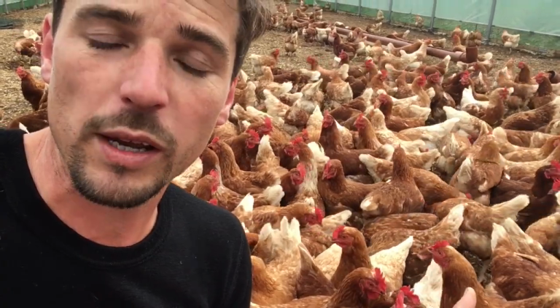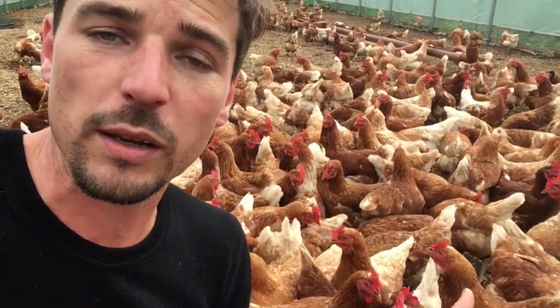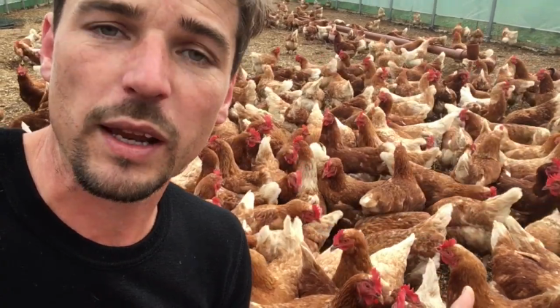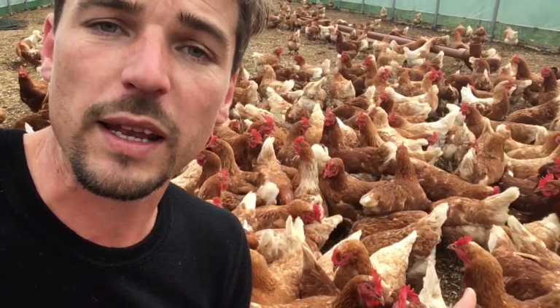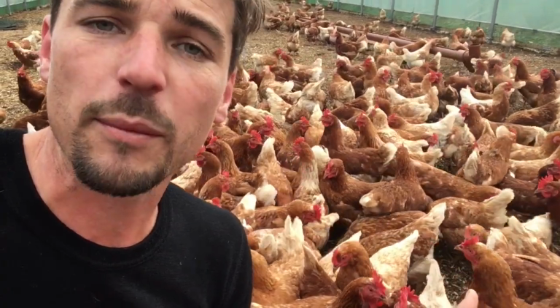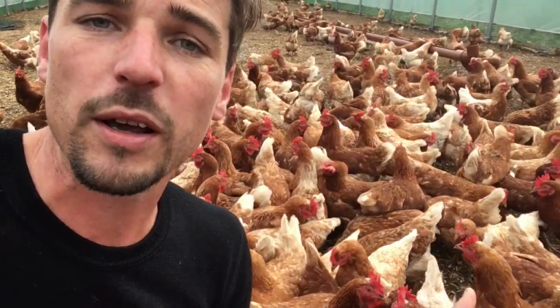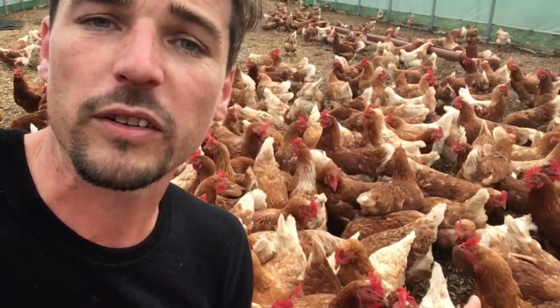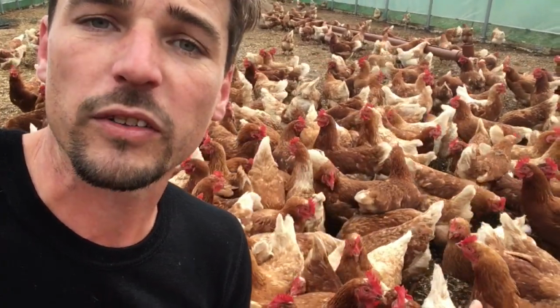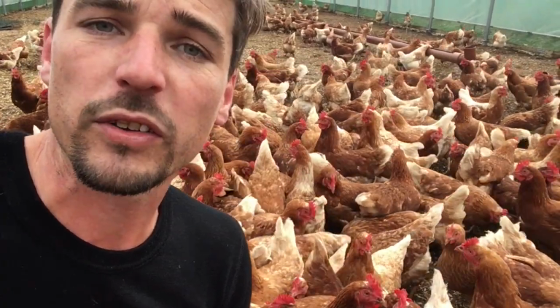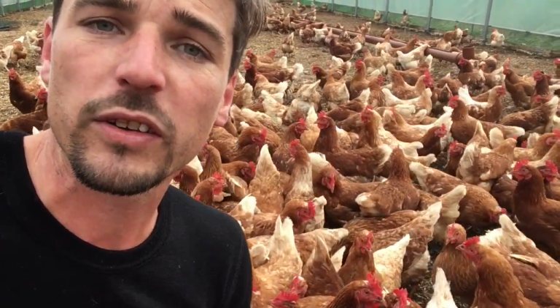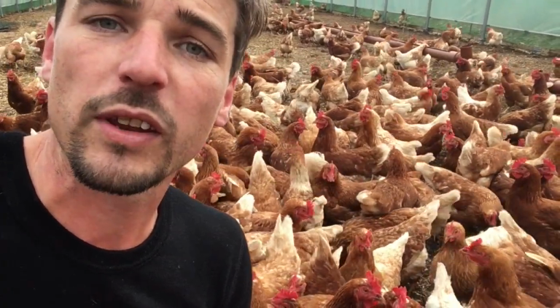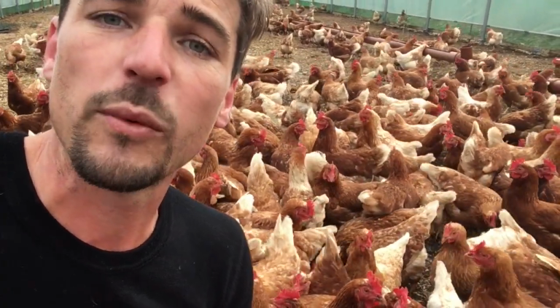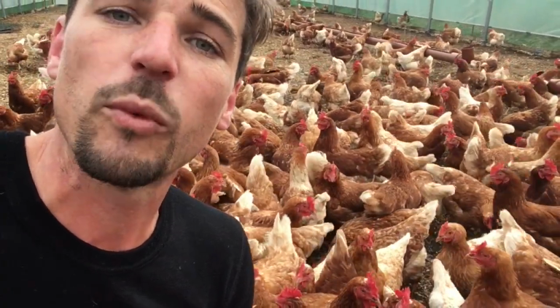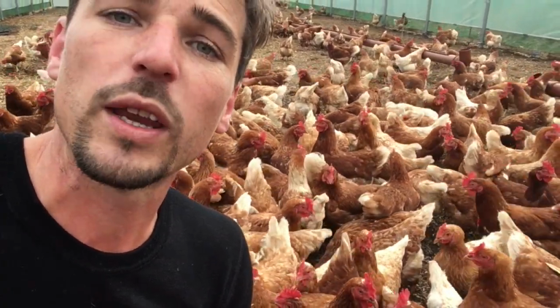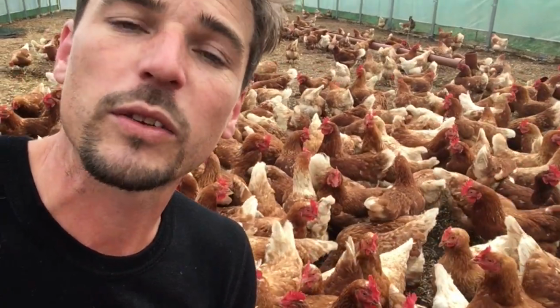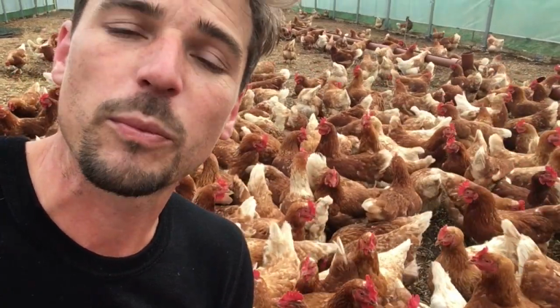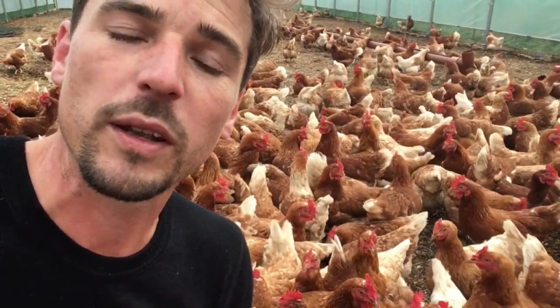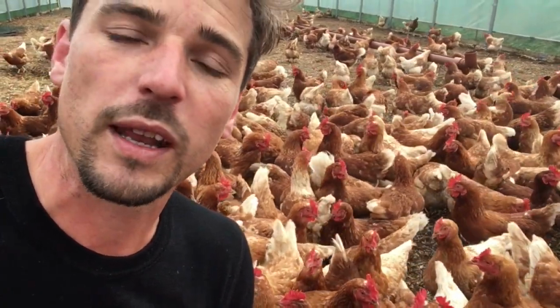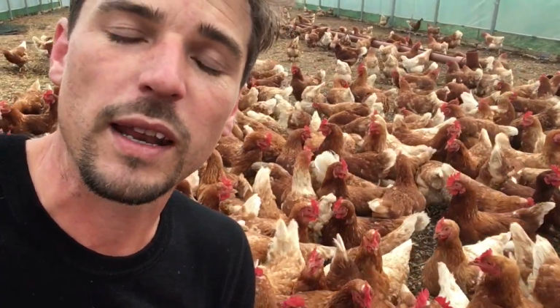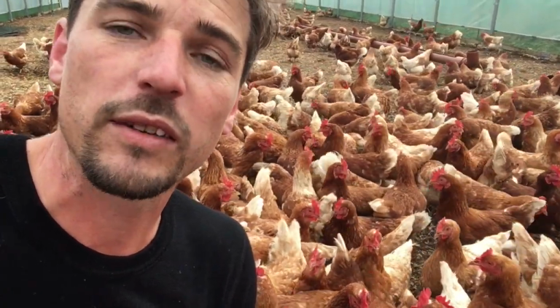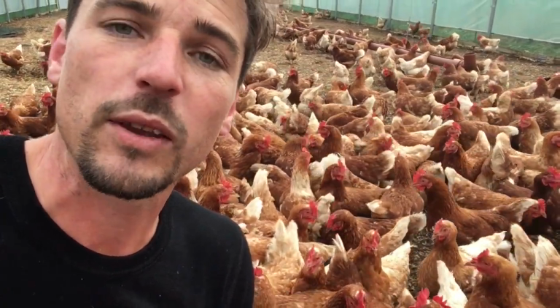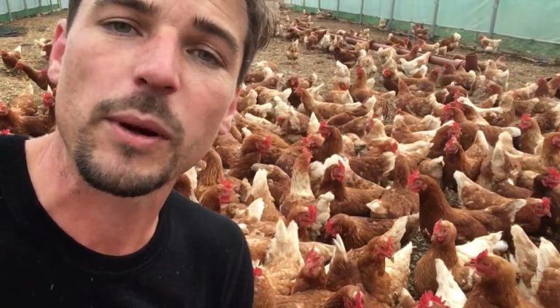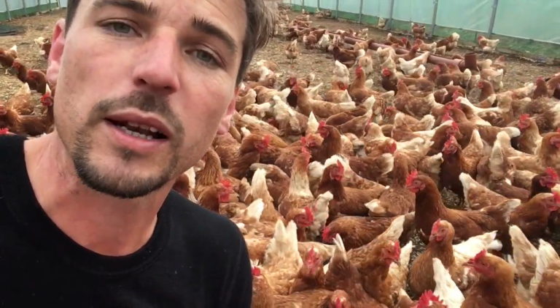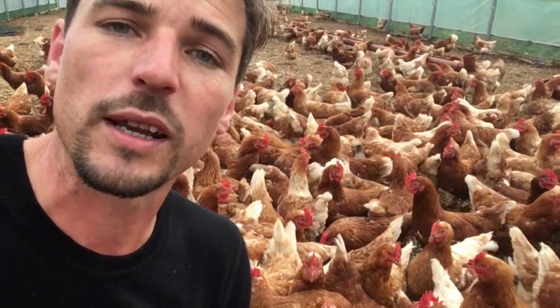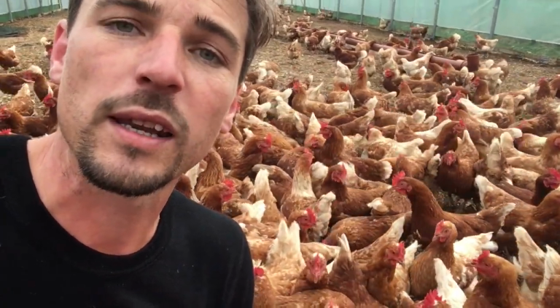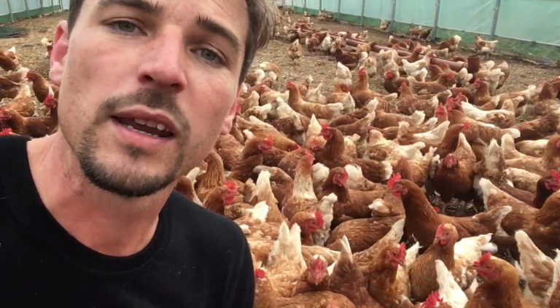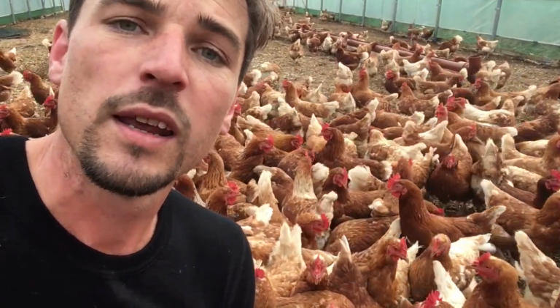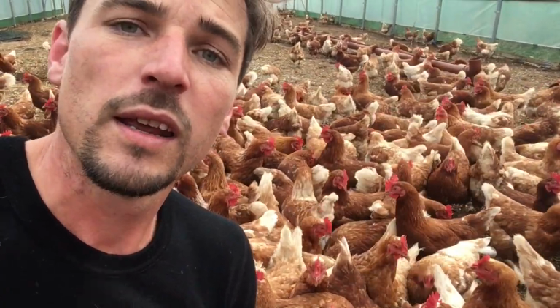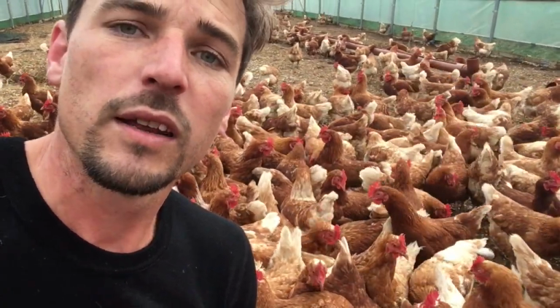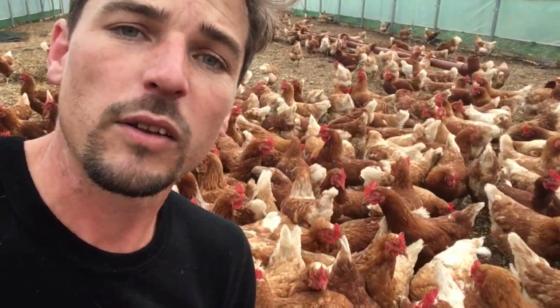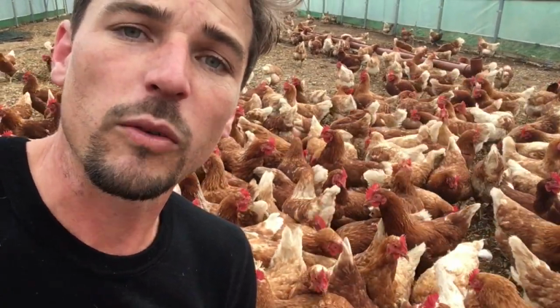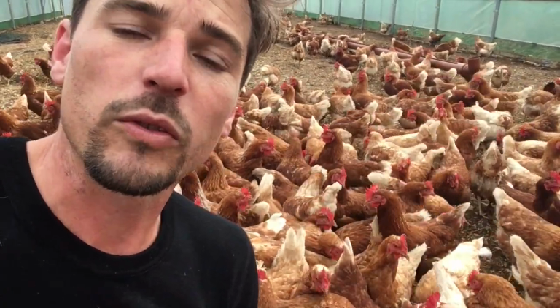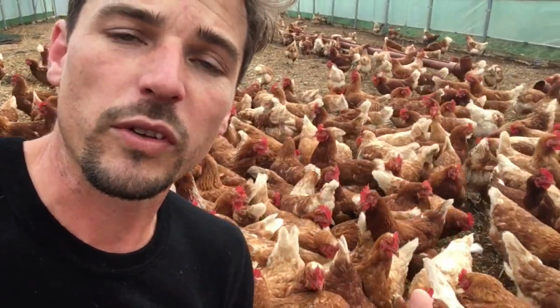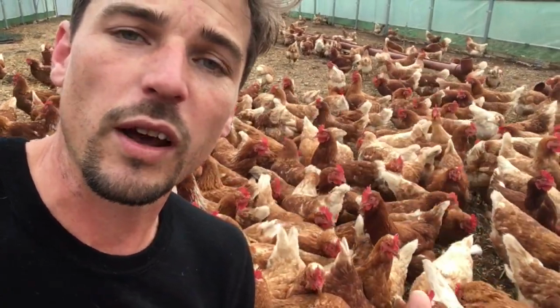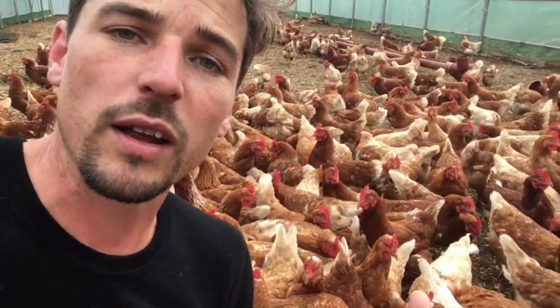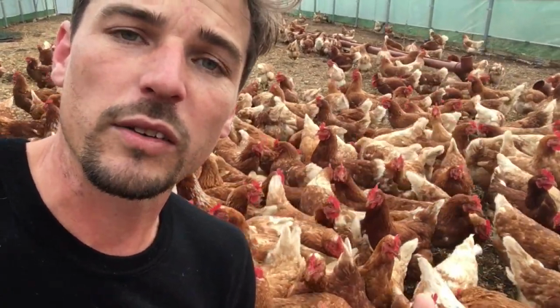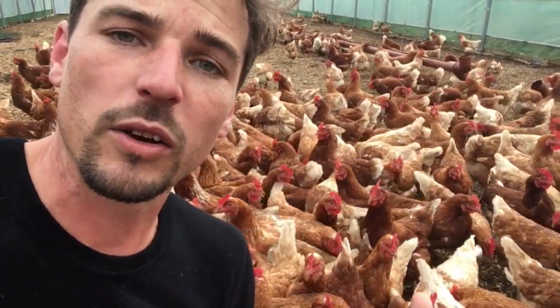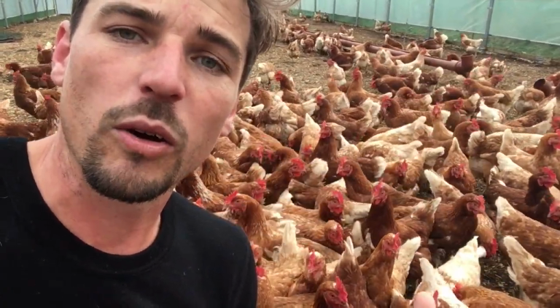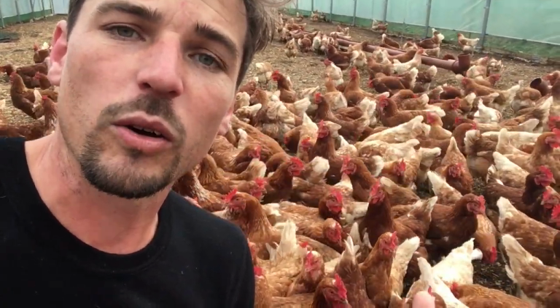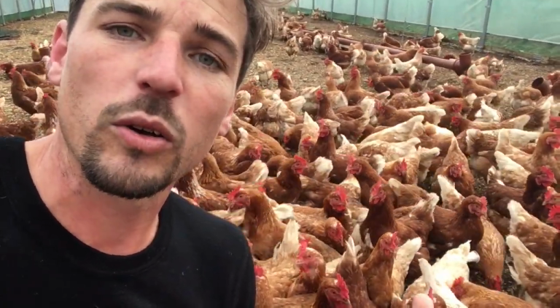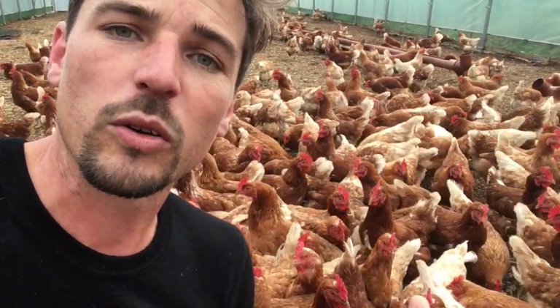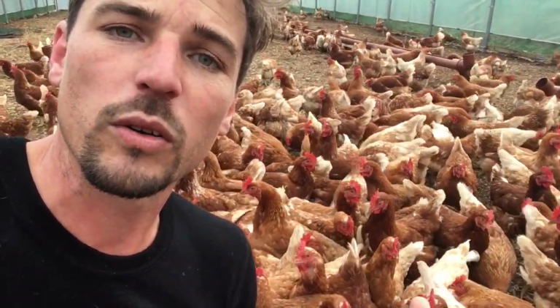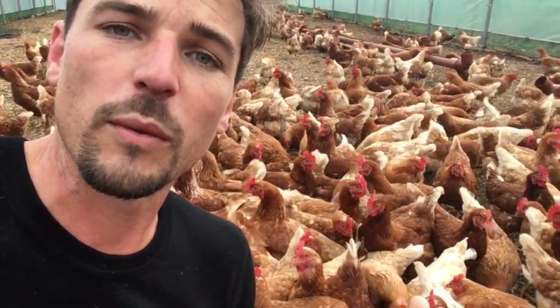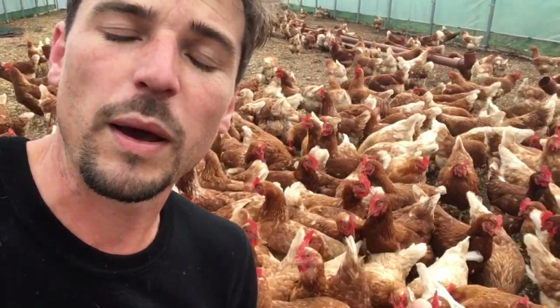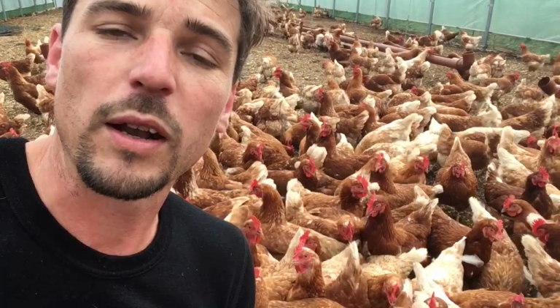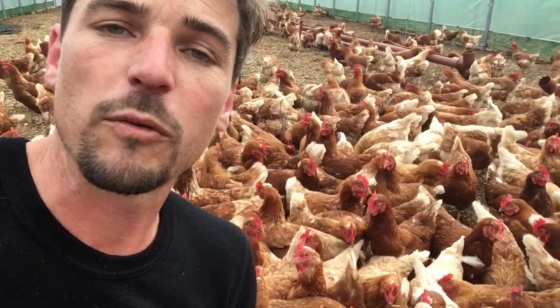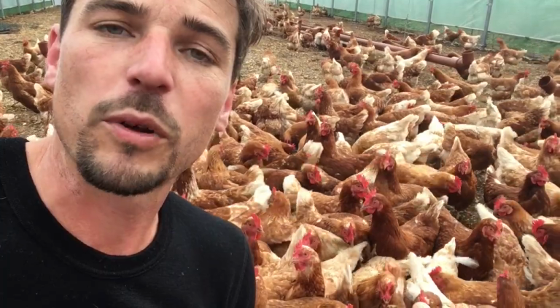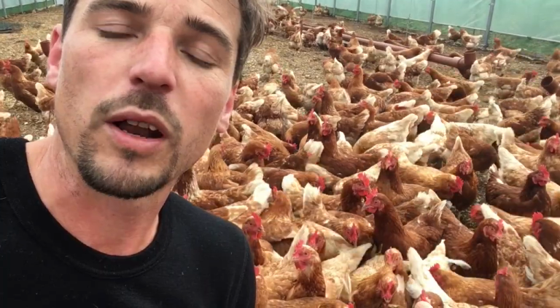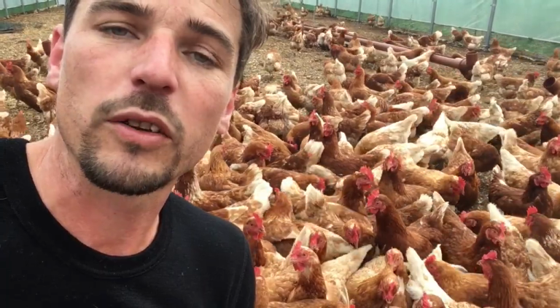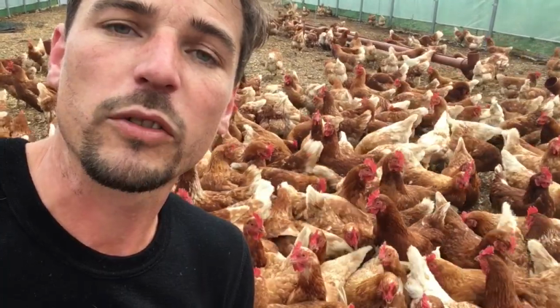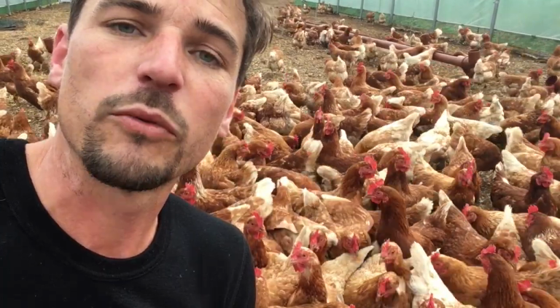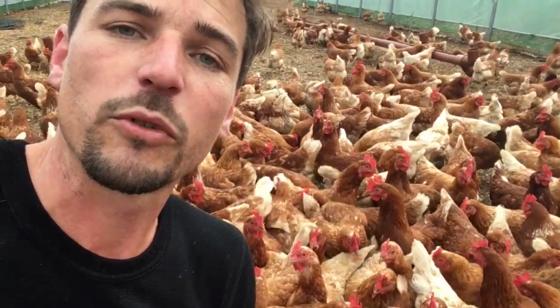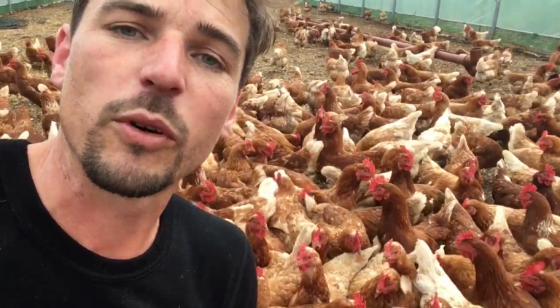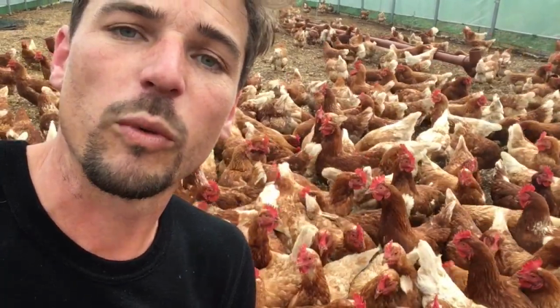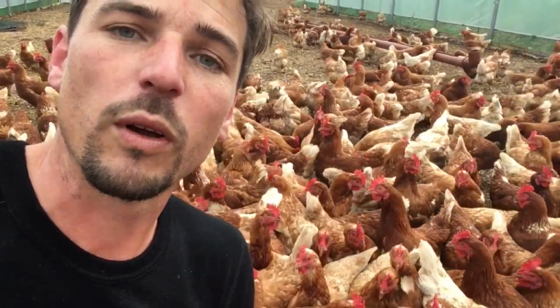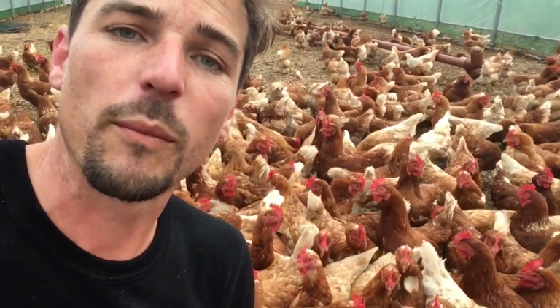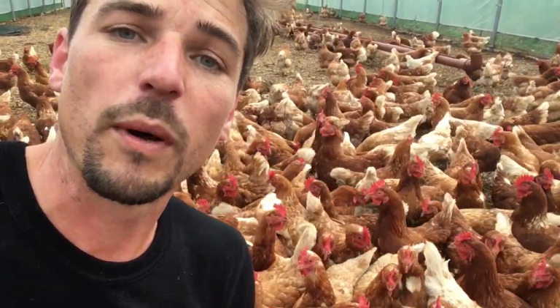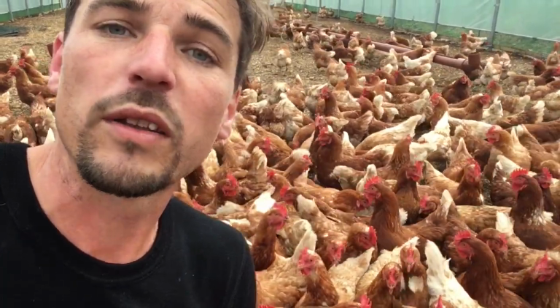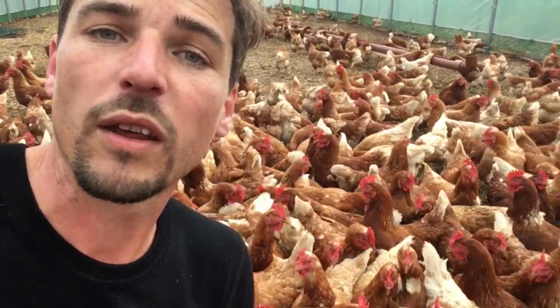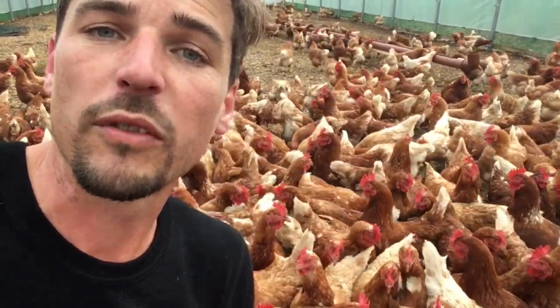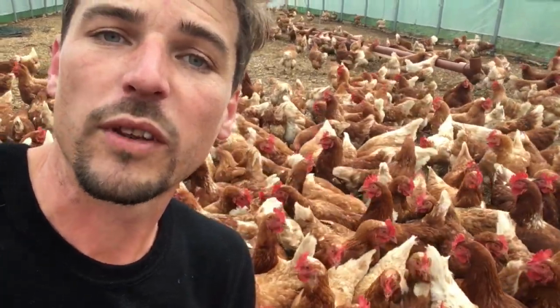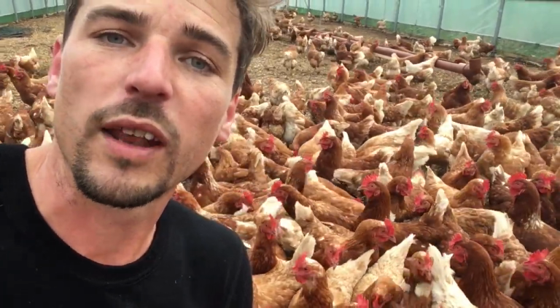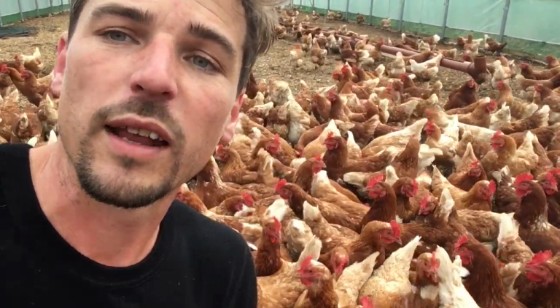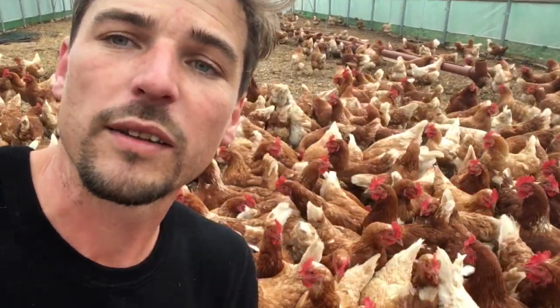We get the birds at 16 weeks, but then they typically don't start a good amount of production for a month after that.